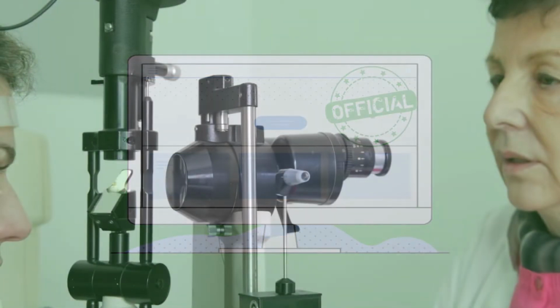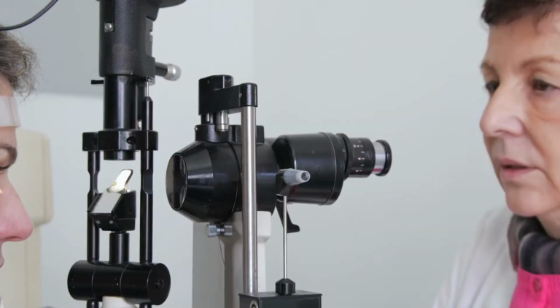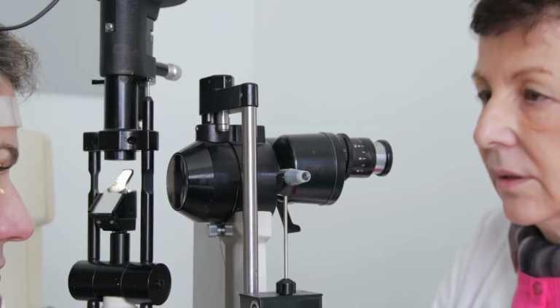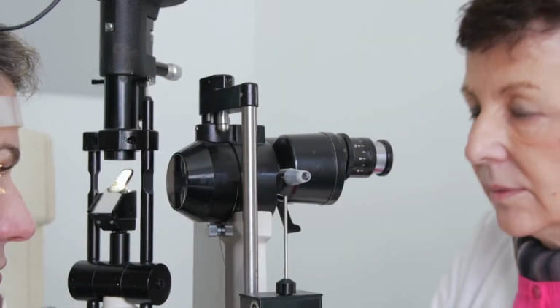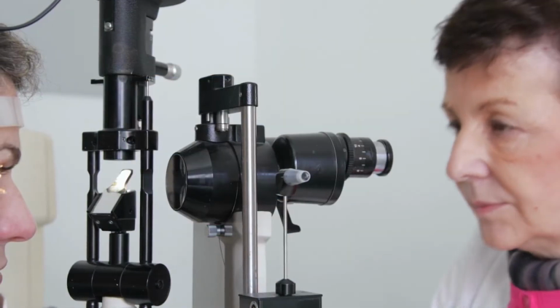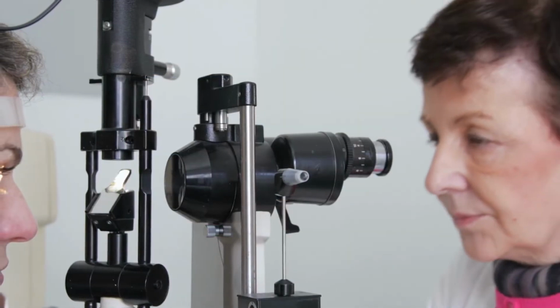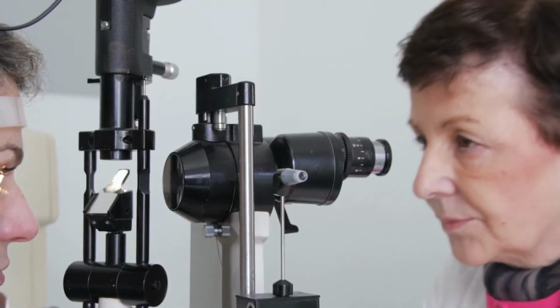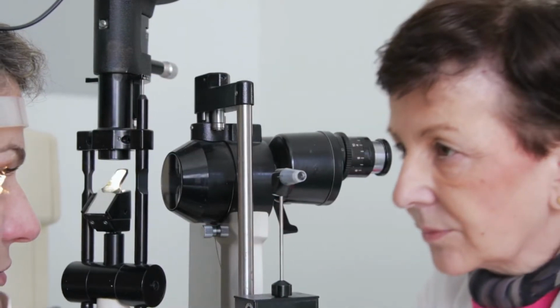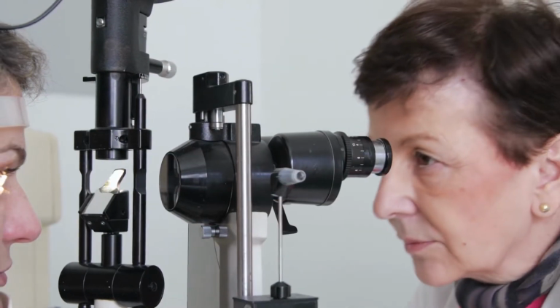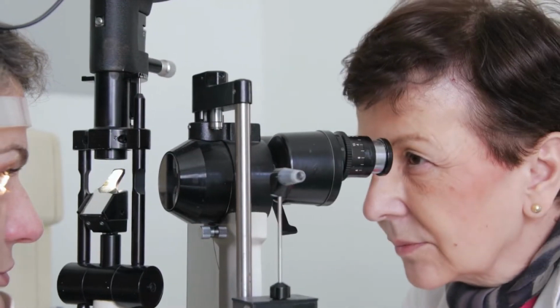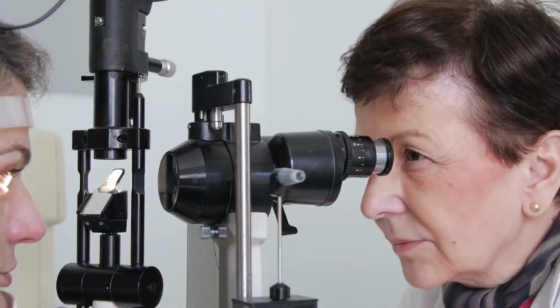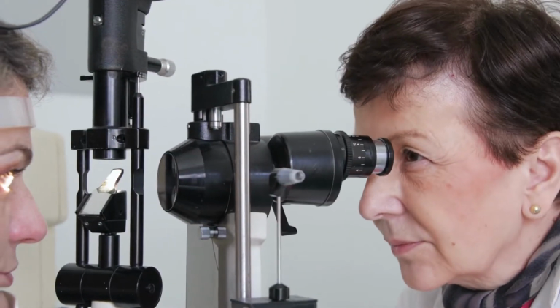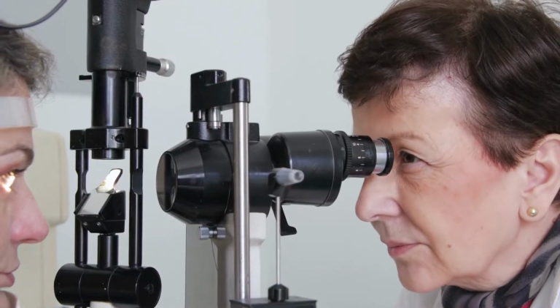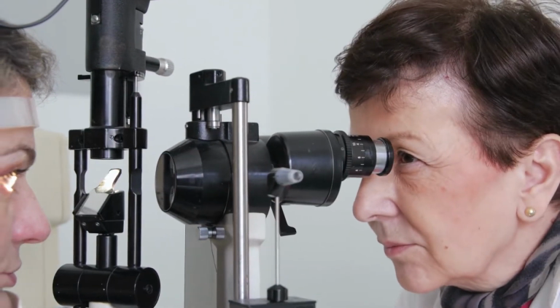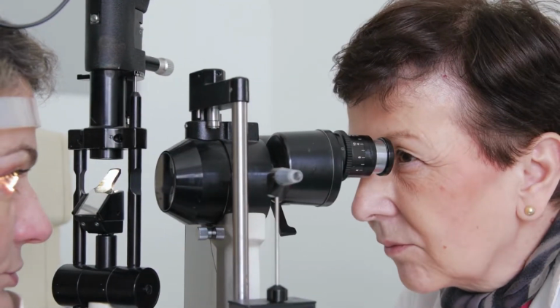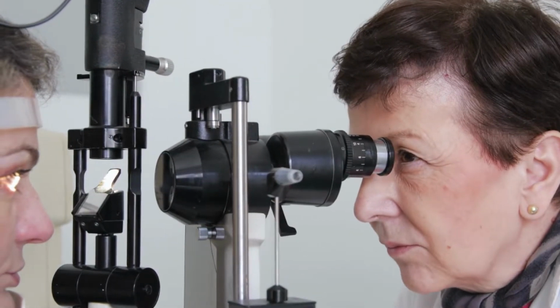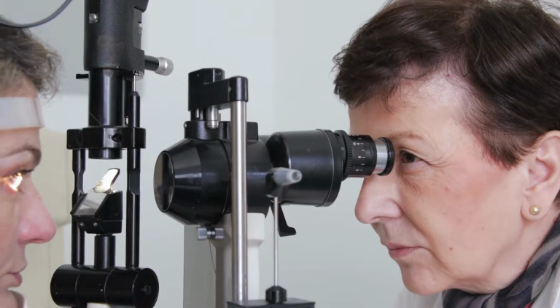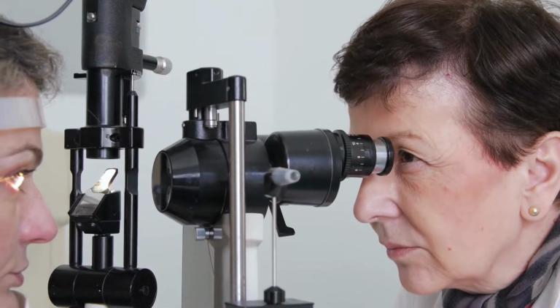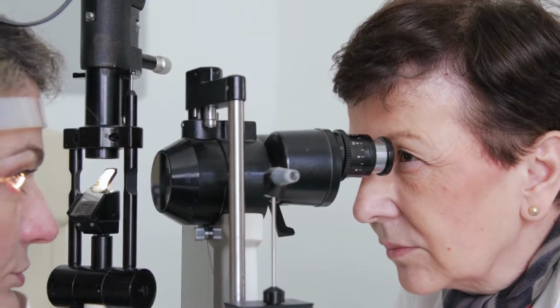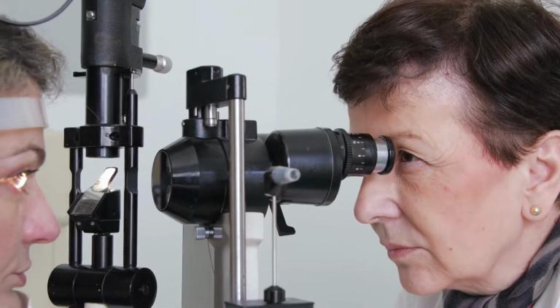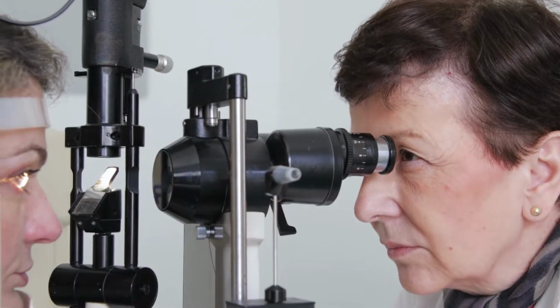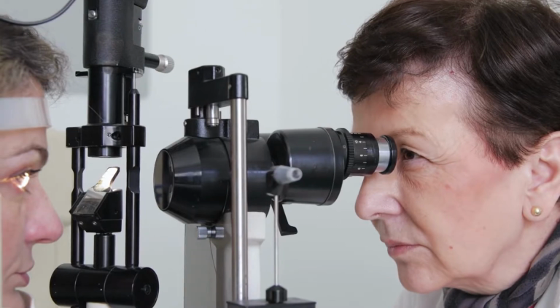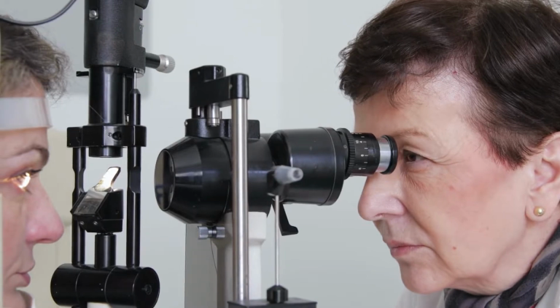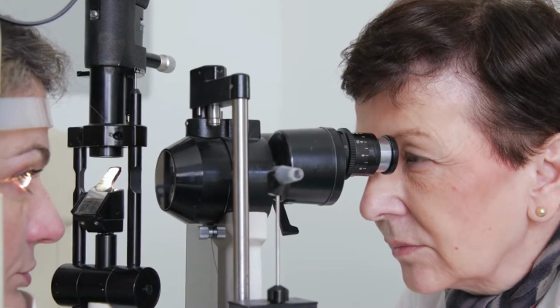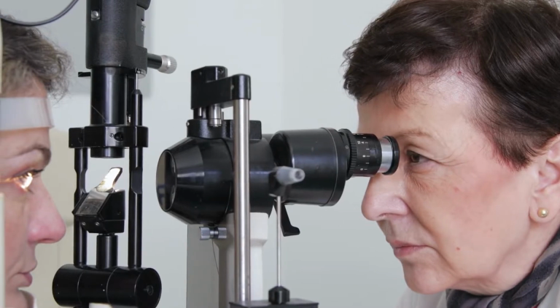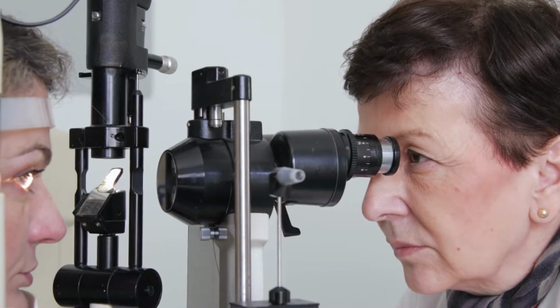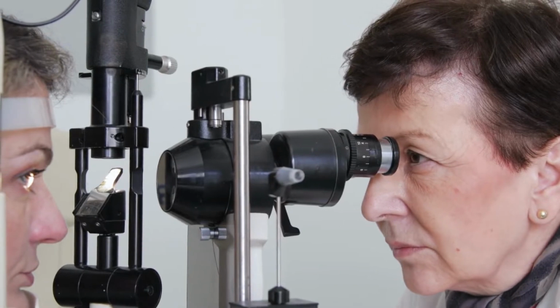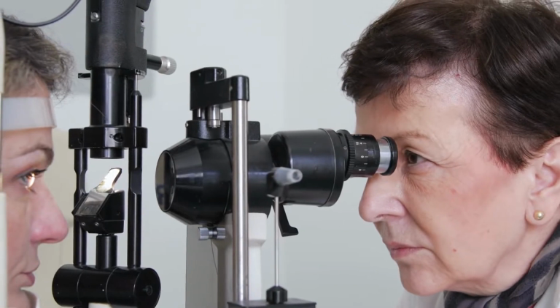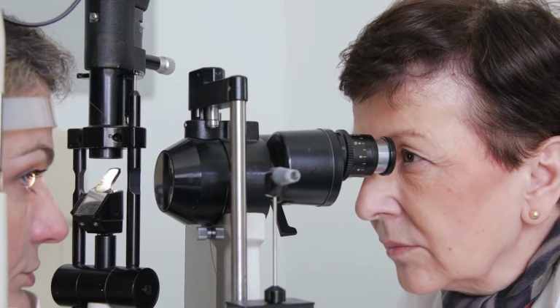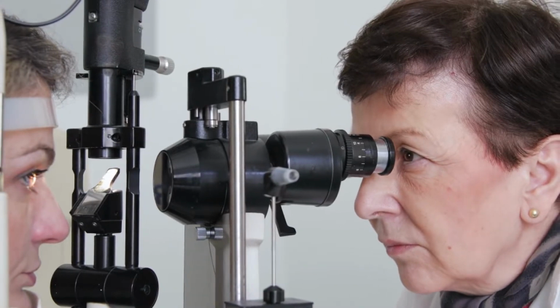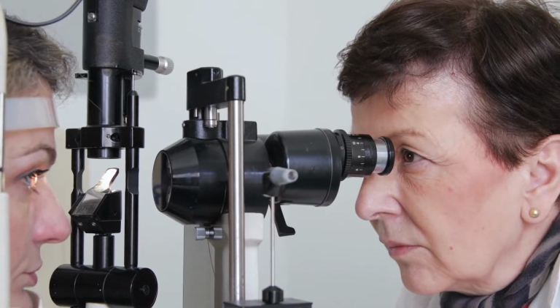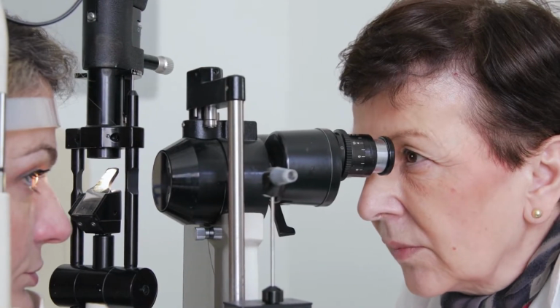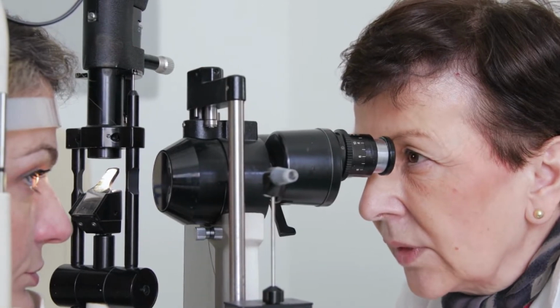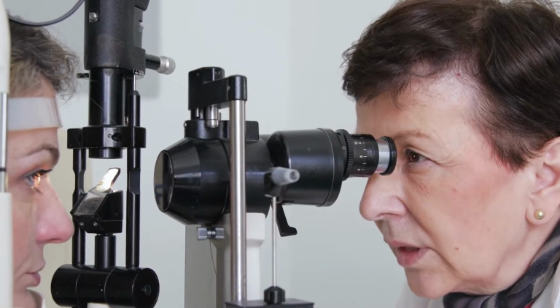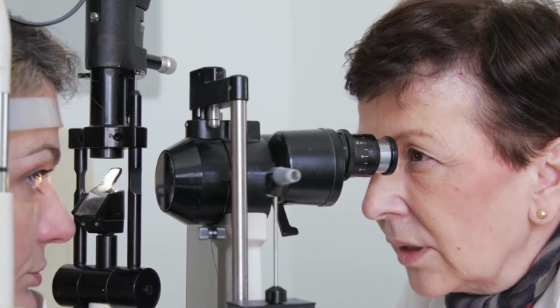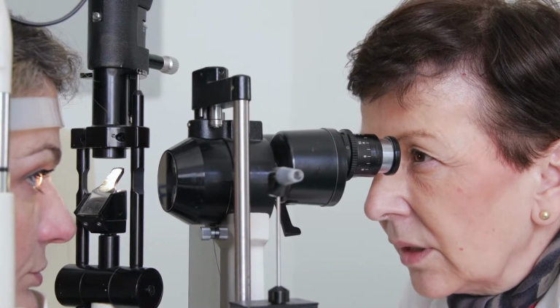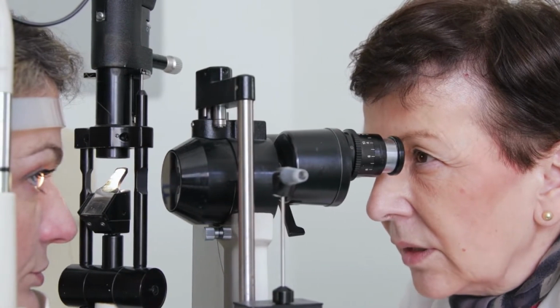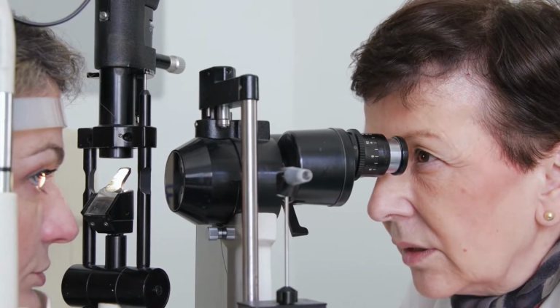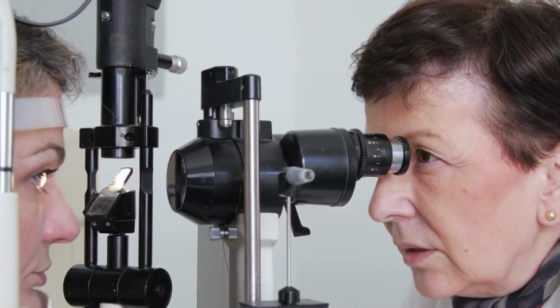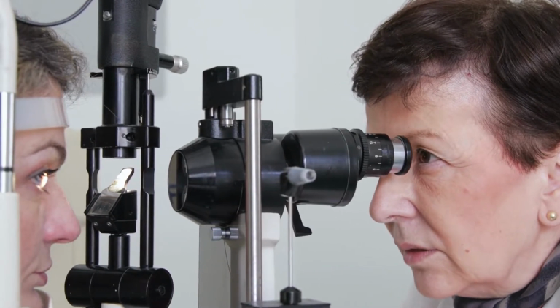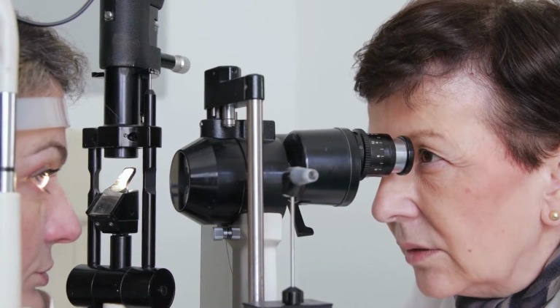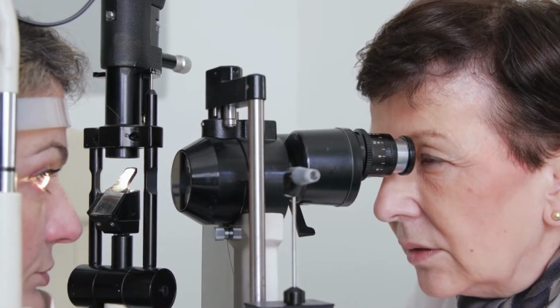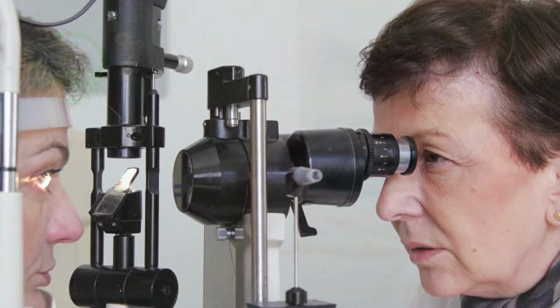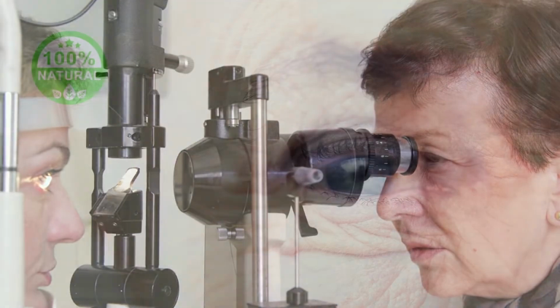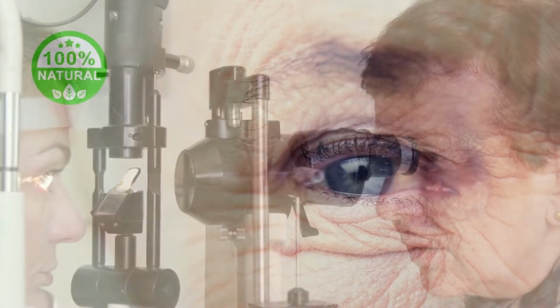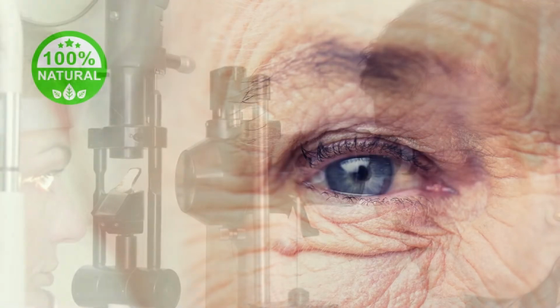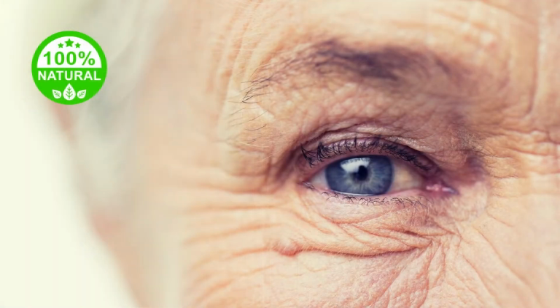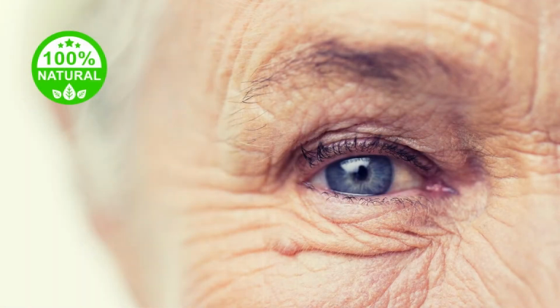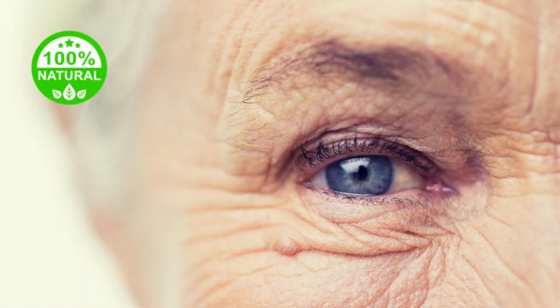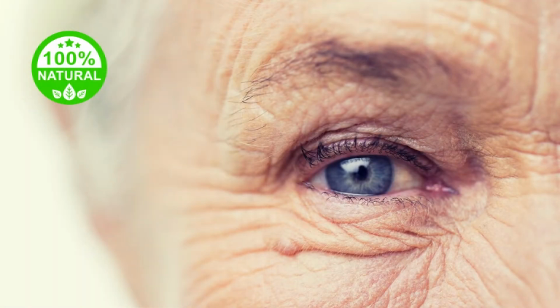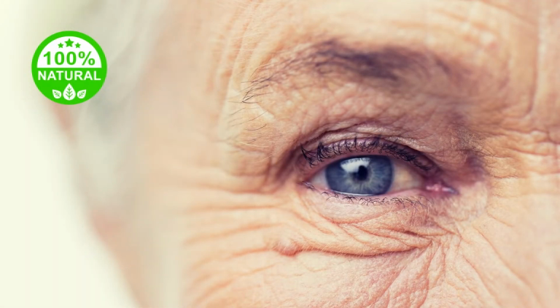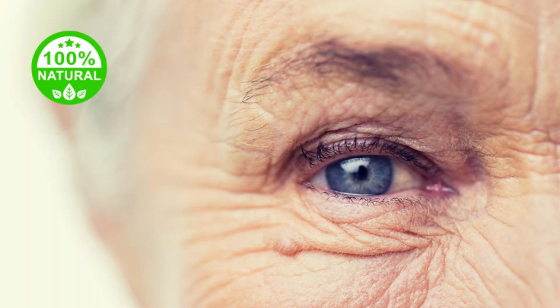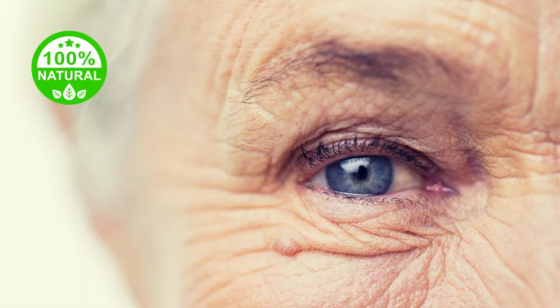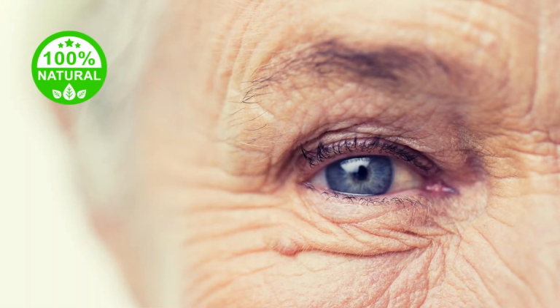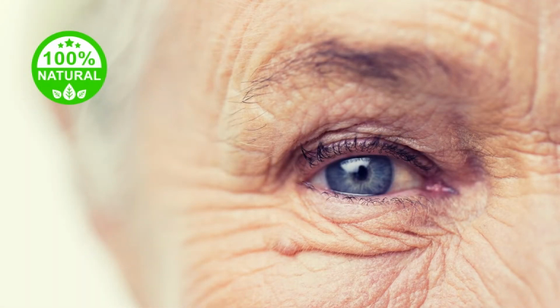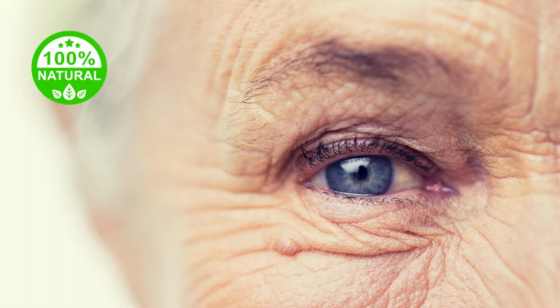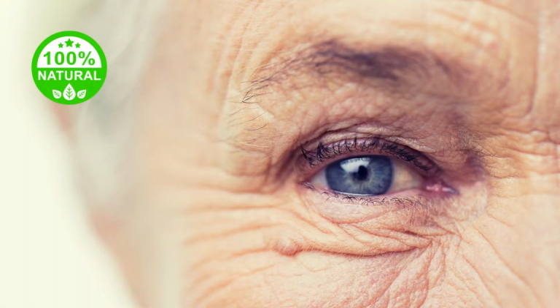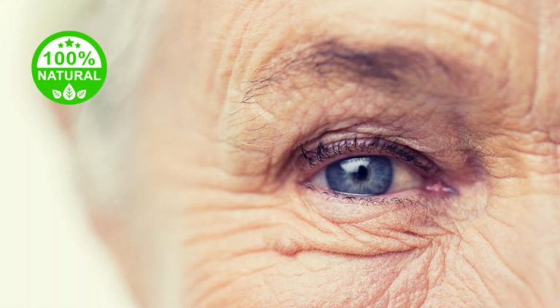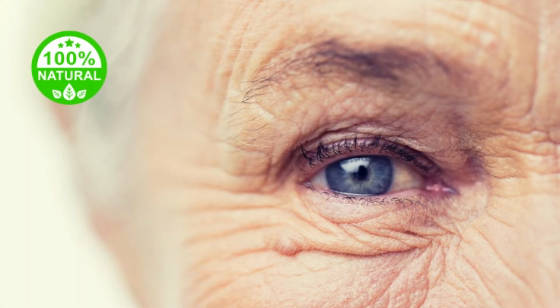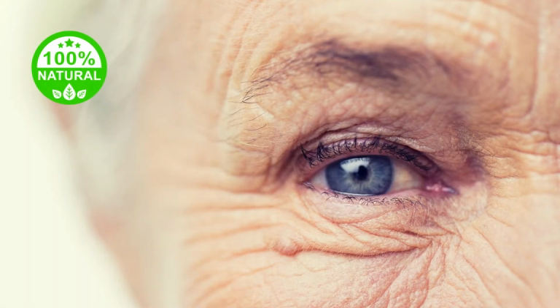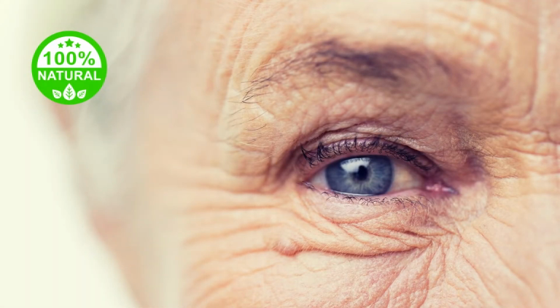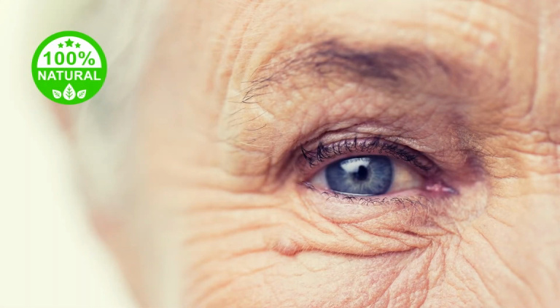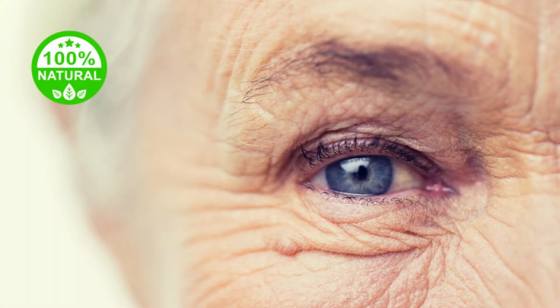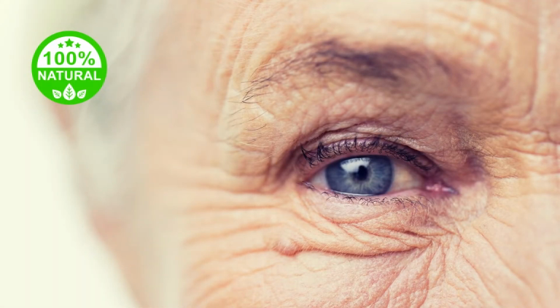You can now support the health of your eyes with 100% natural ingredients, no matter if you are 40 or 80 years old.